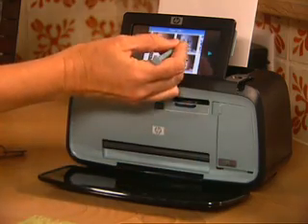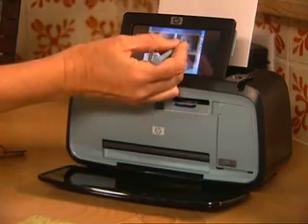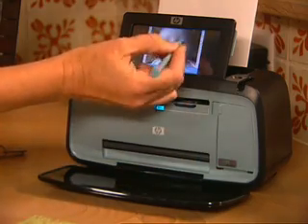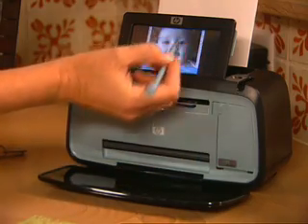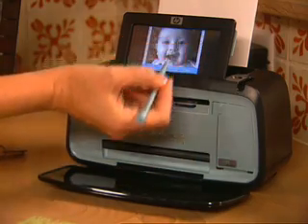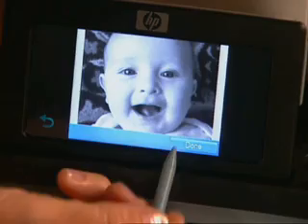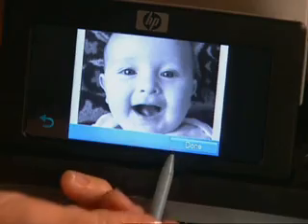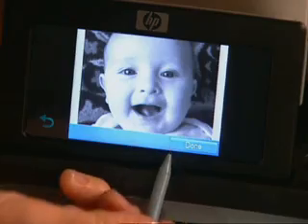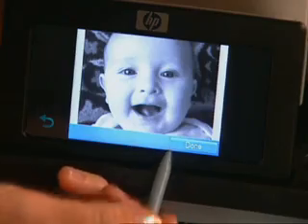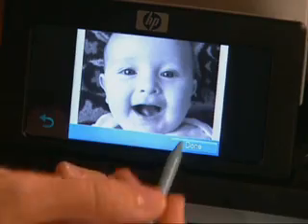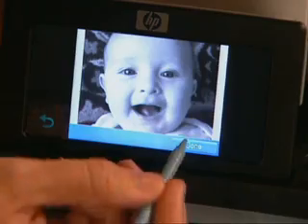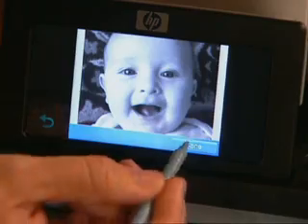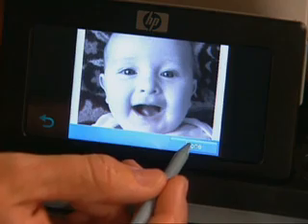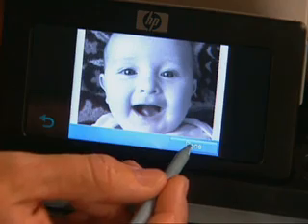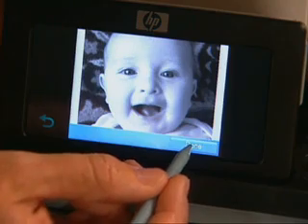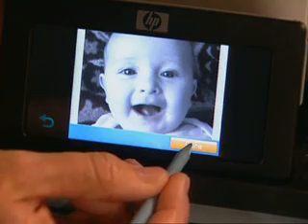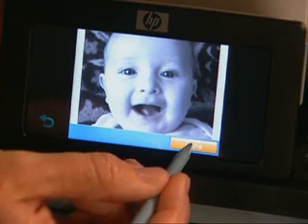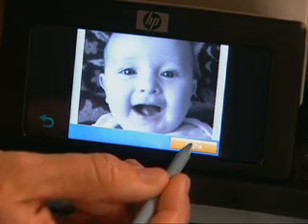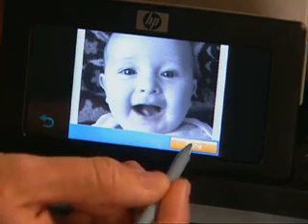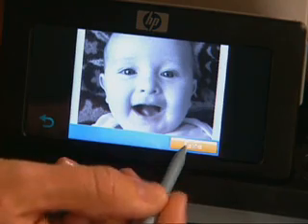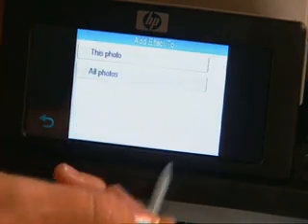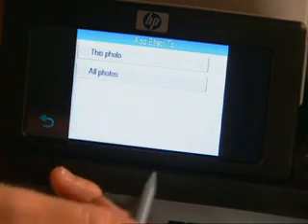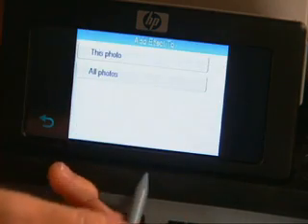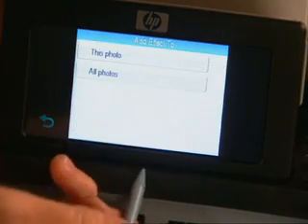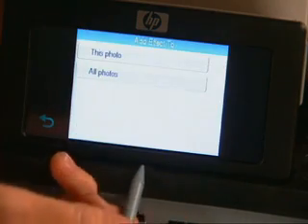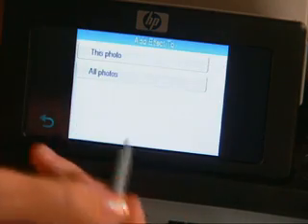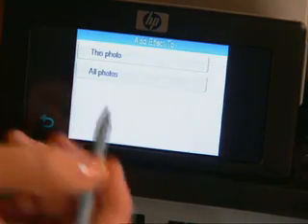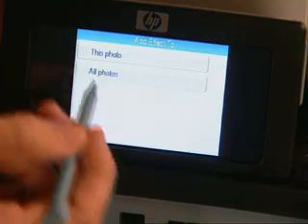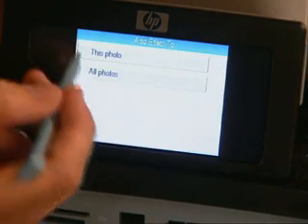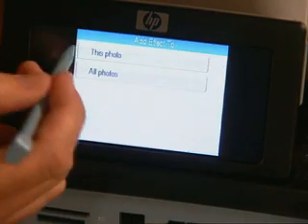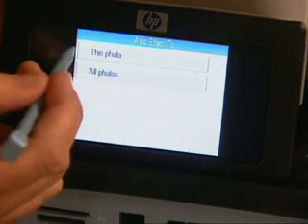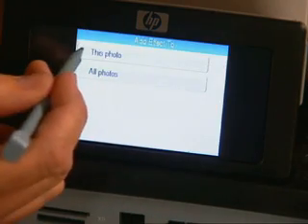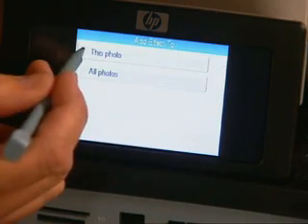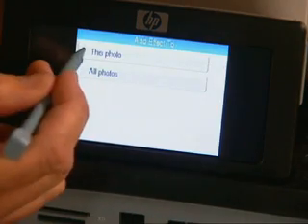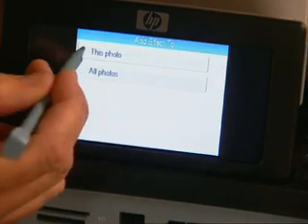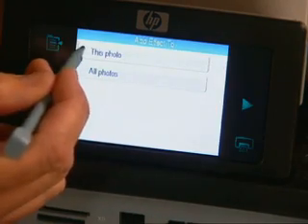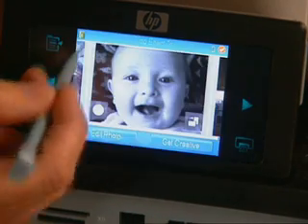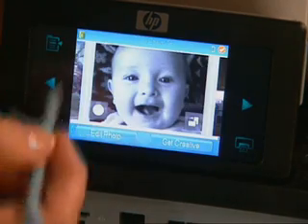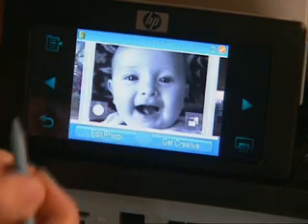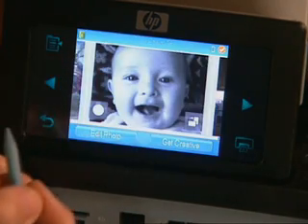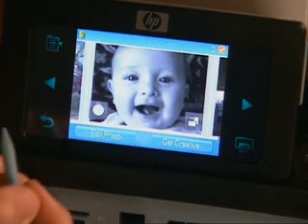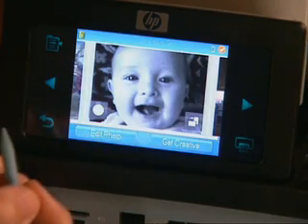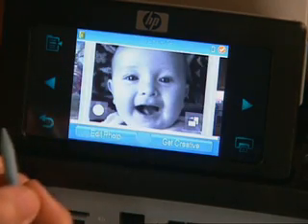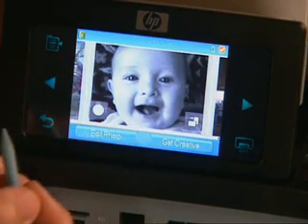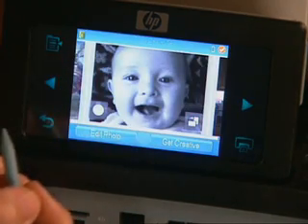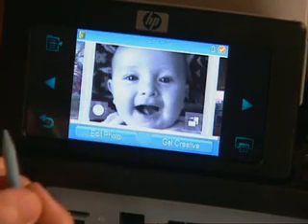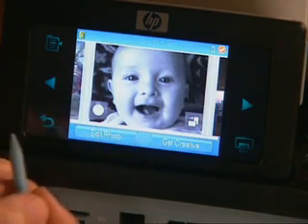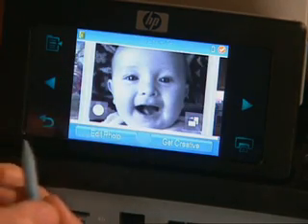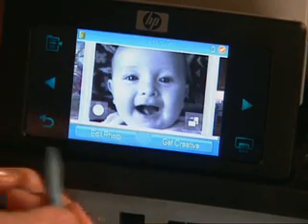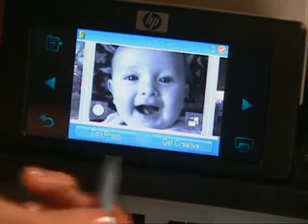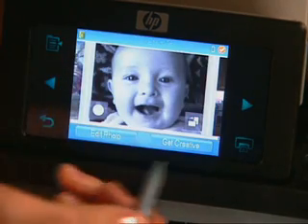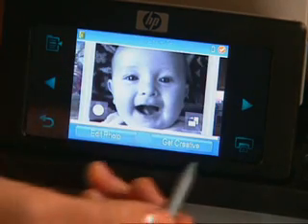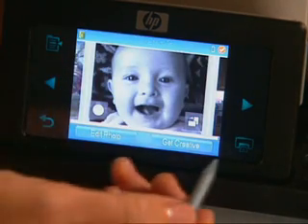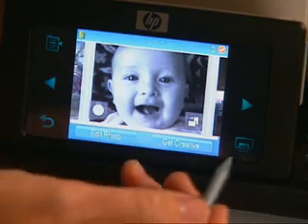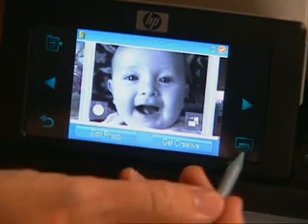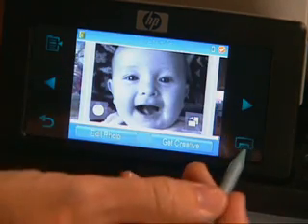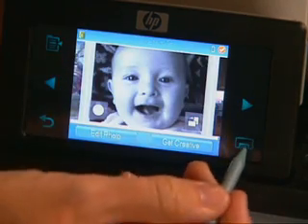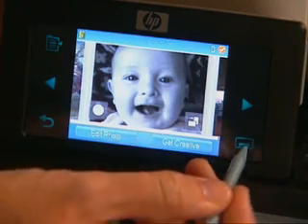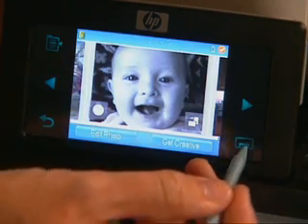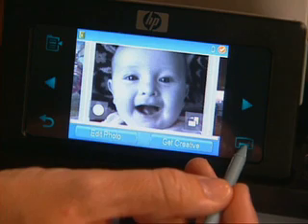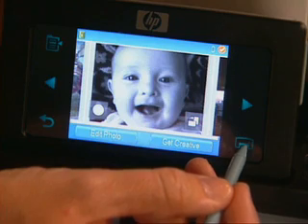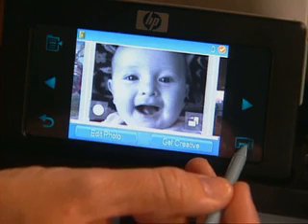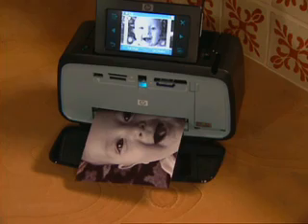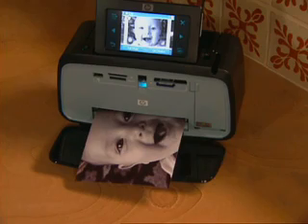I just choose black and white from the design gallery options, and since it's all done right here on the screen, I can preview it before I print it.